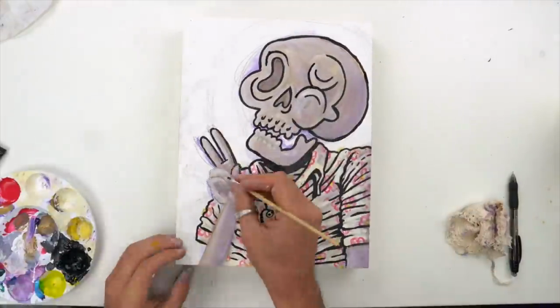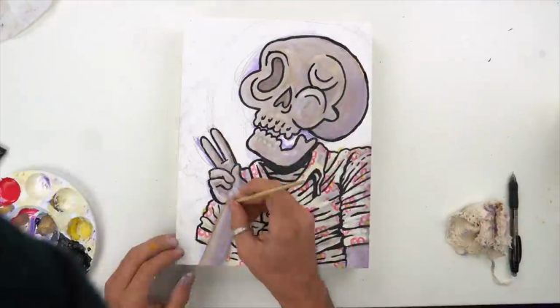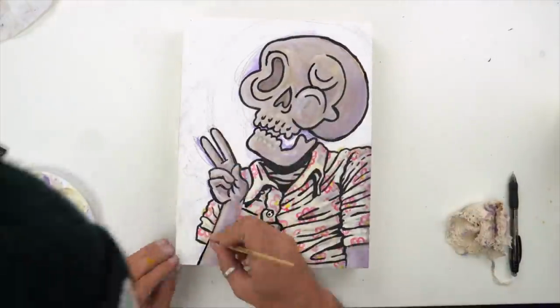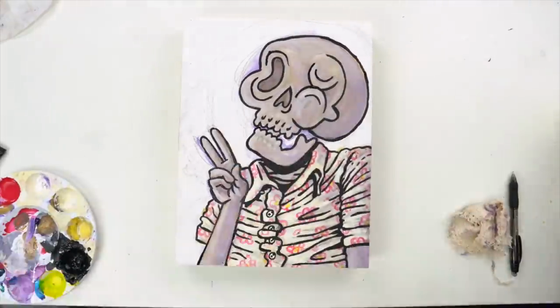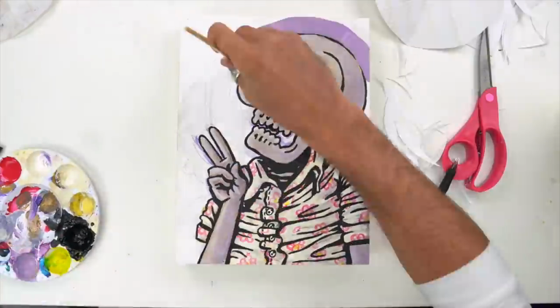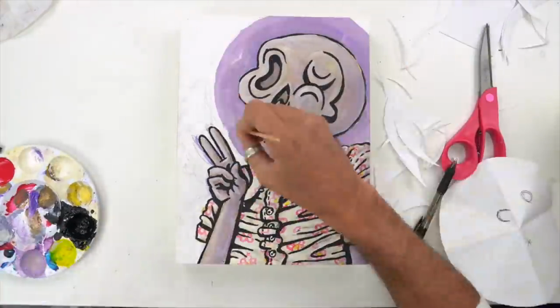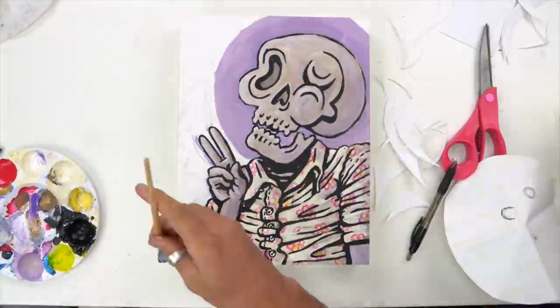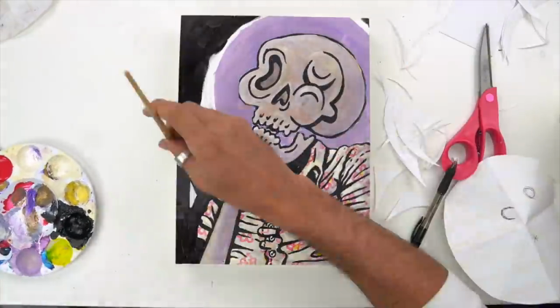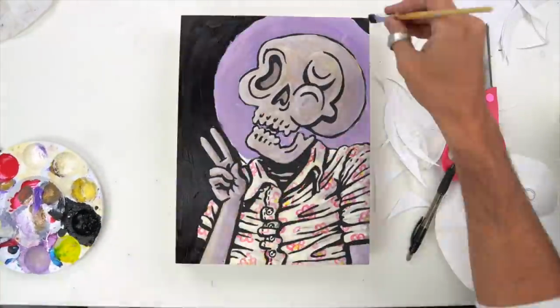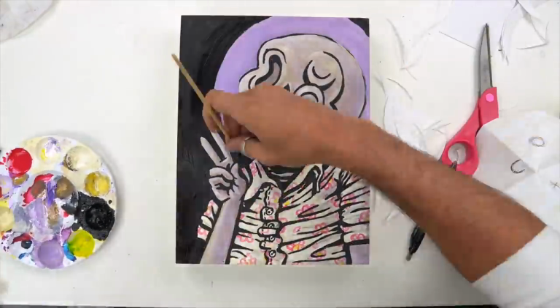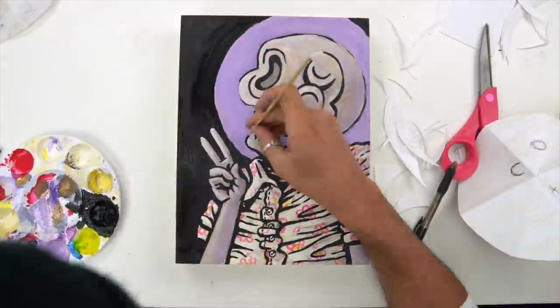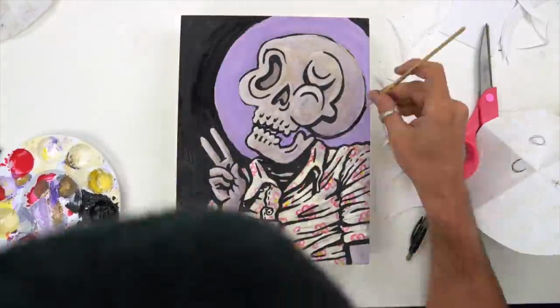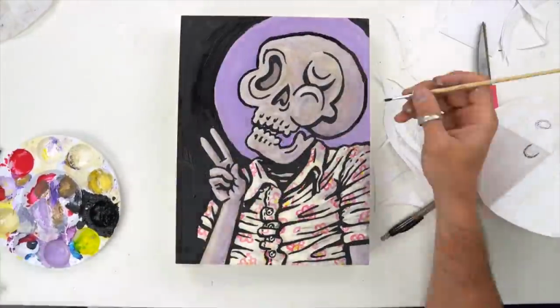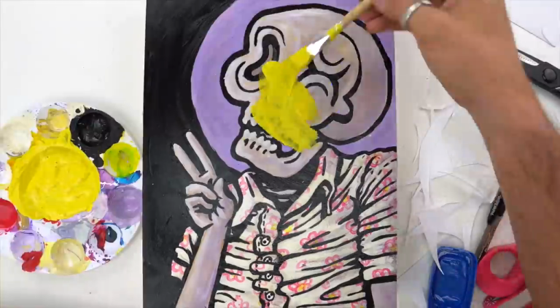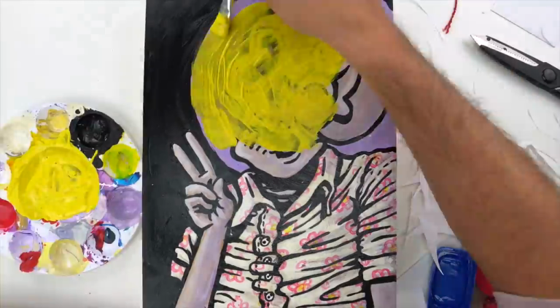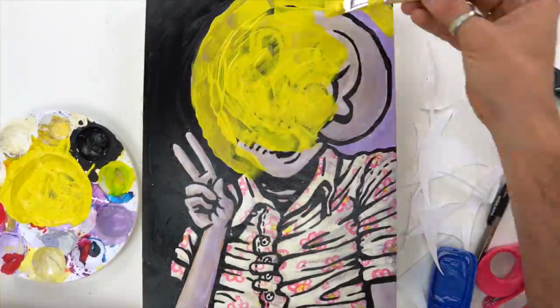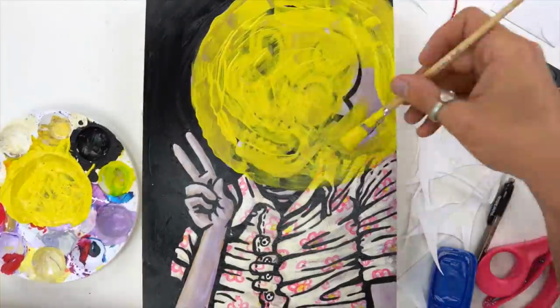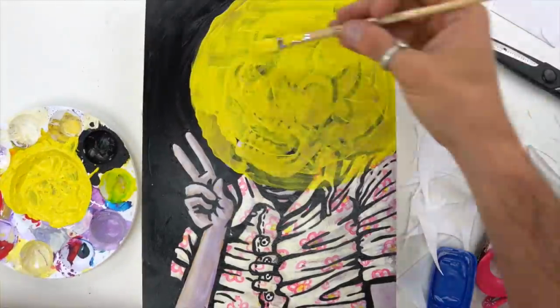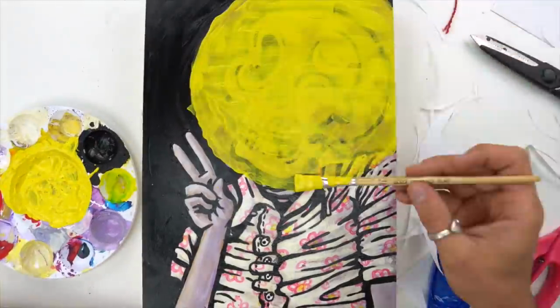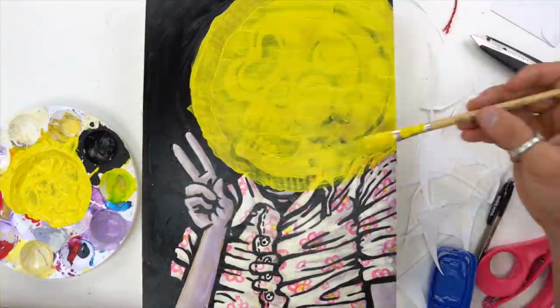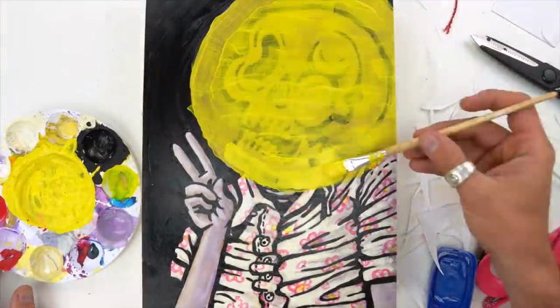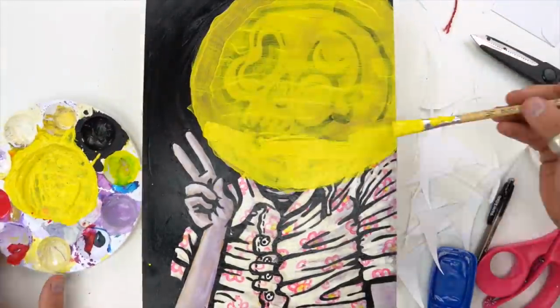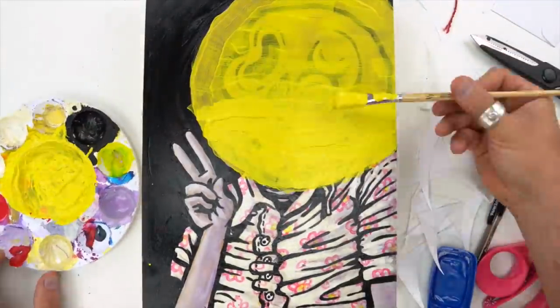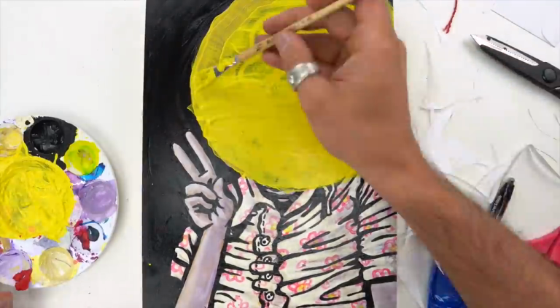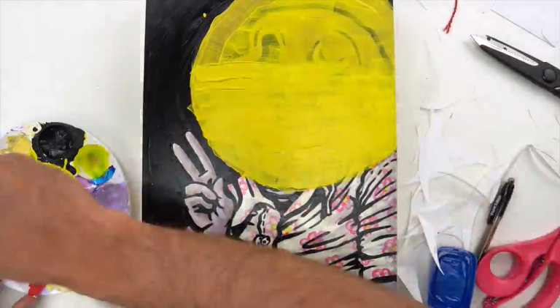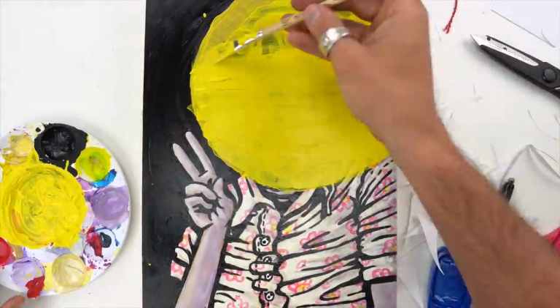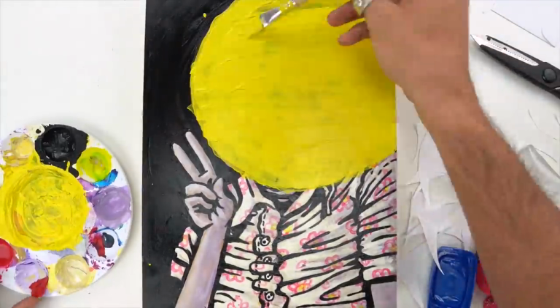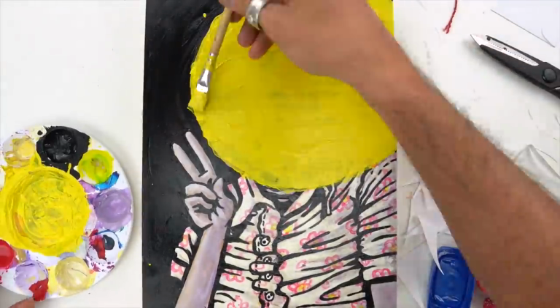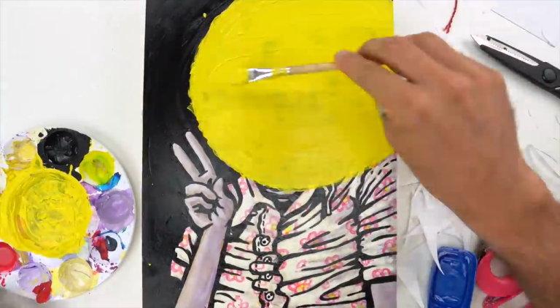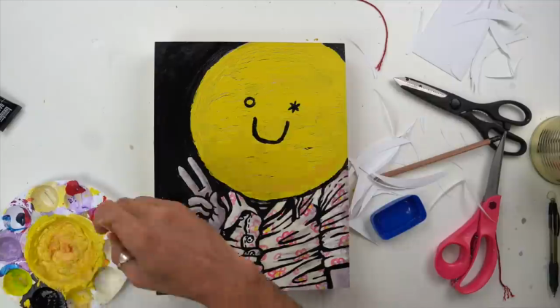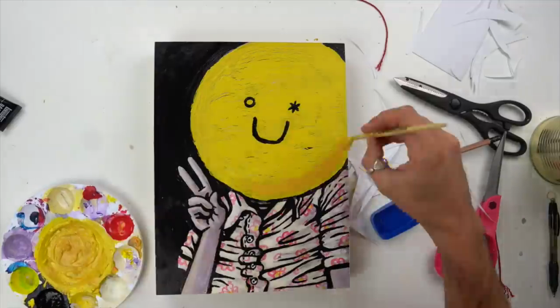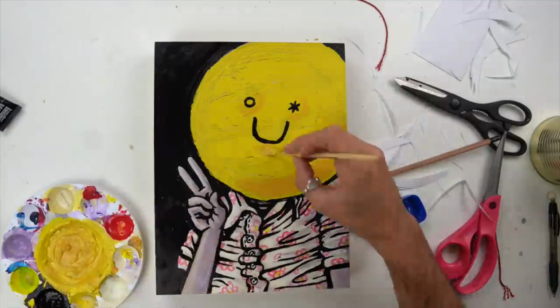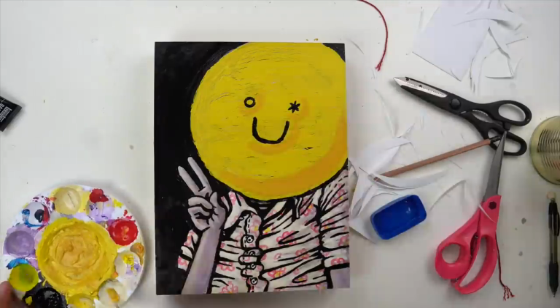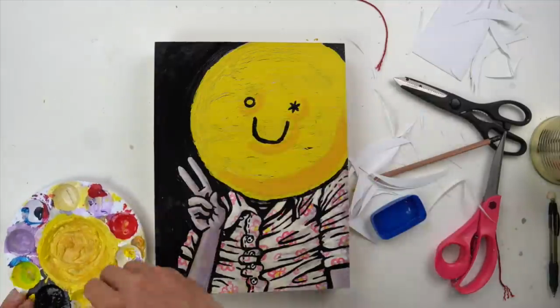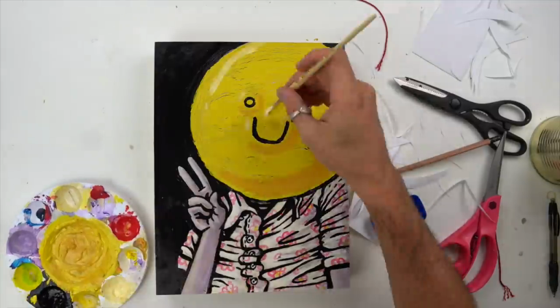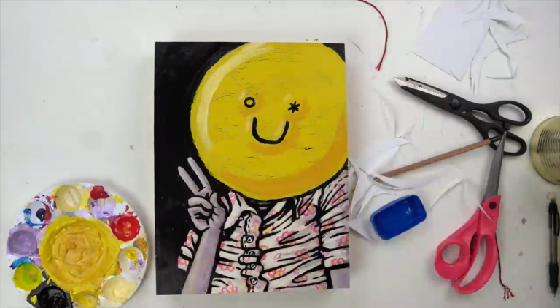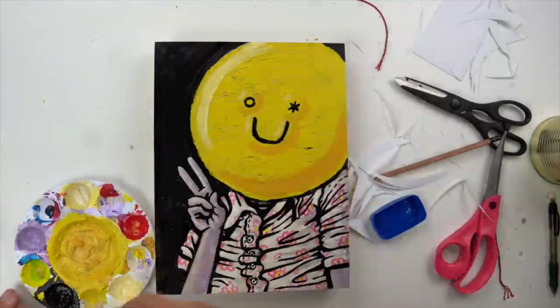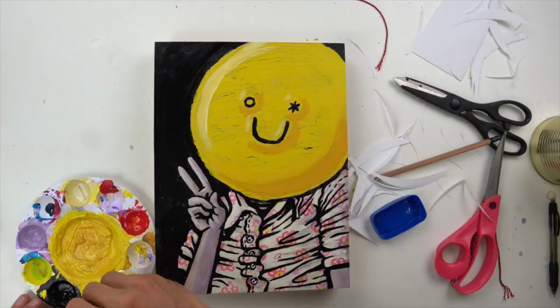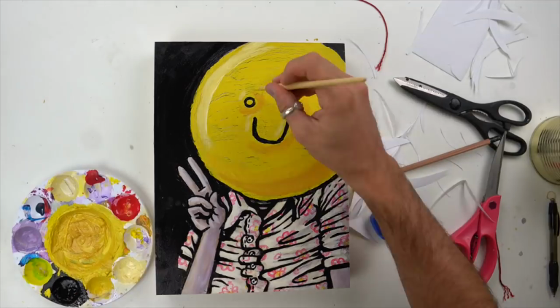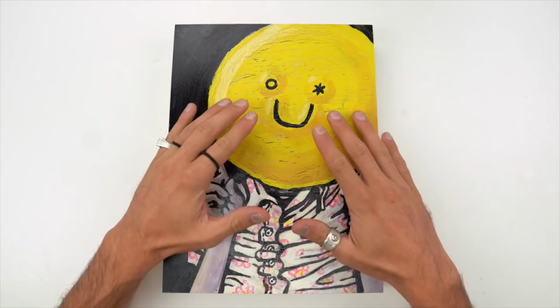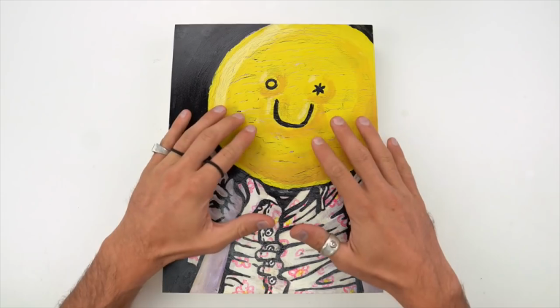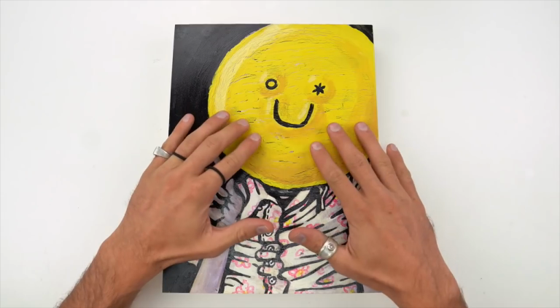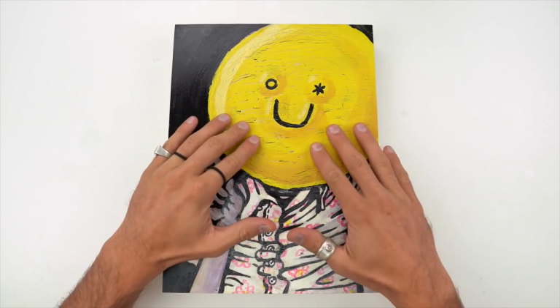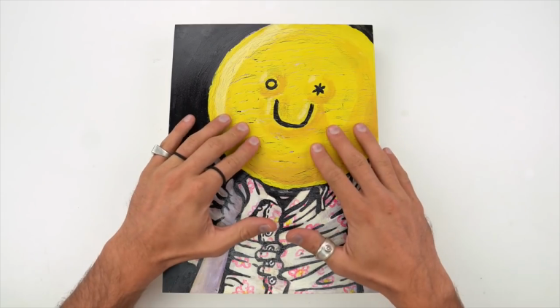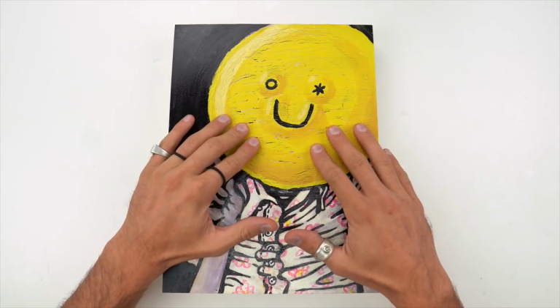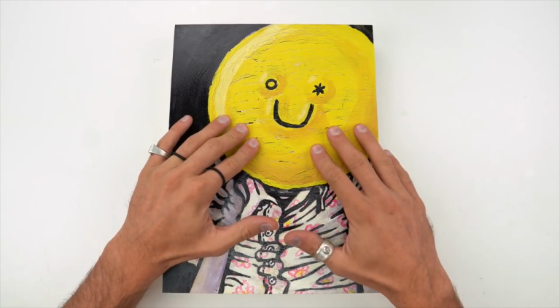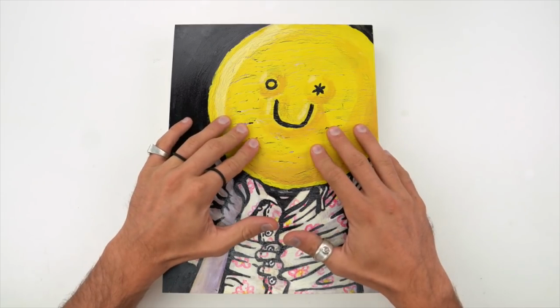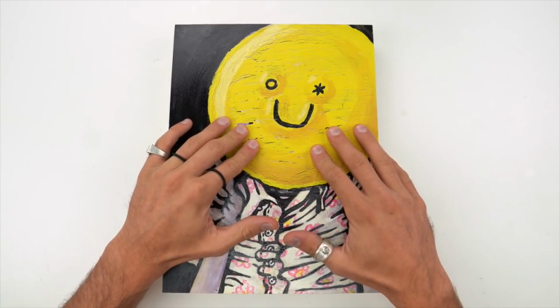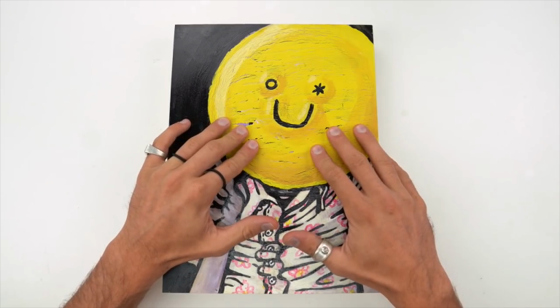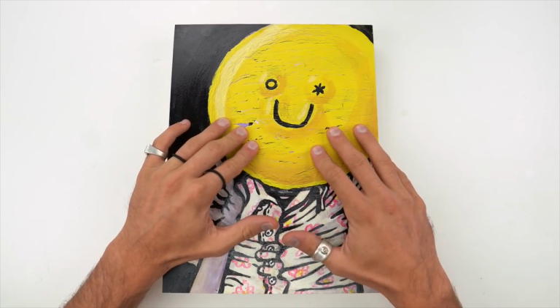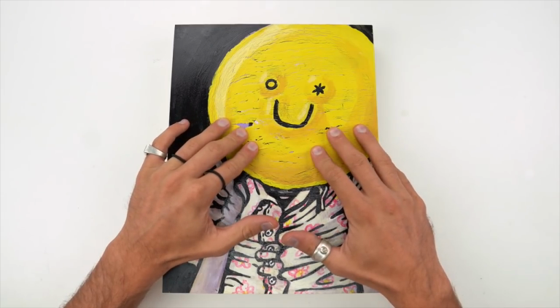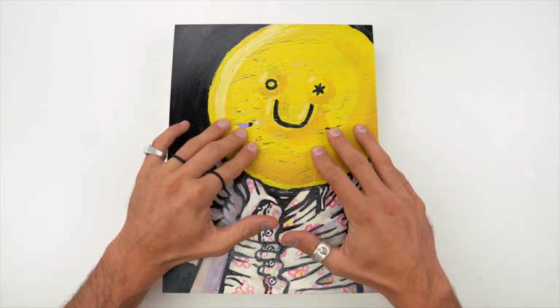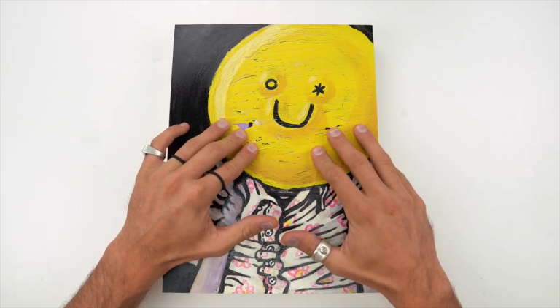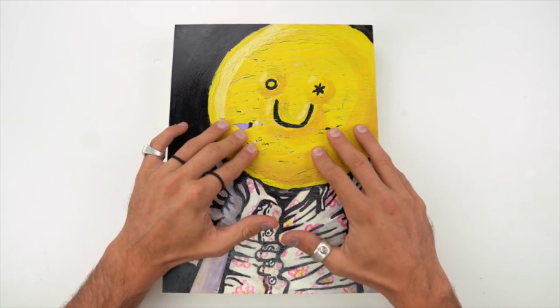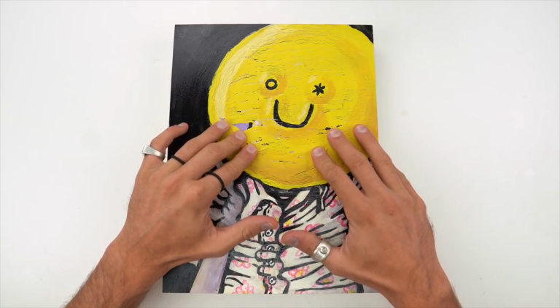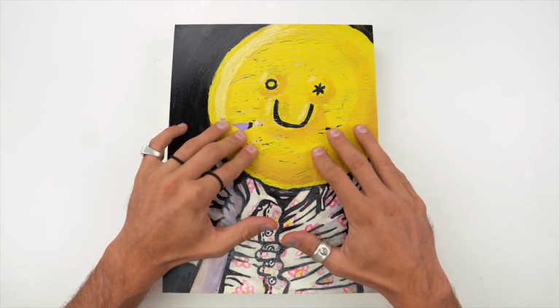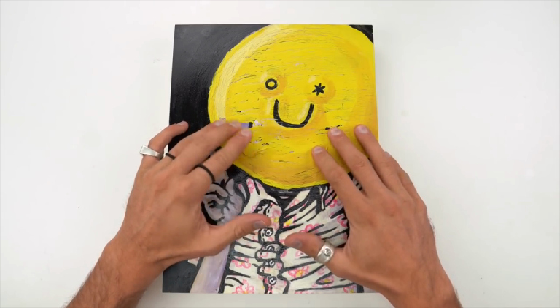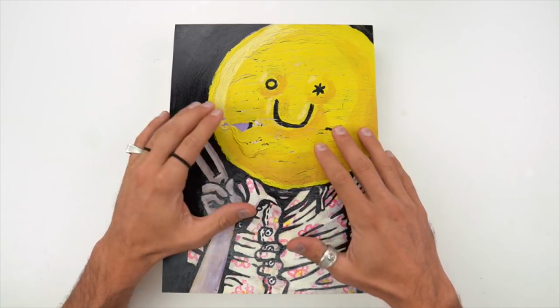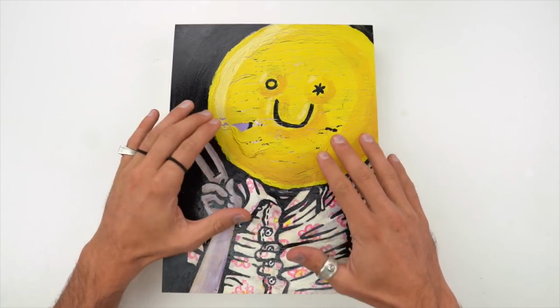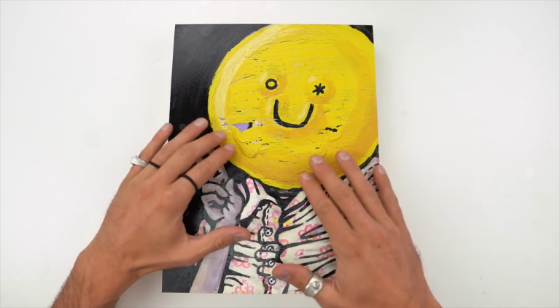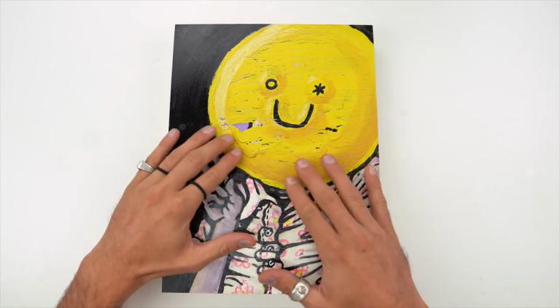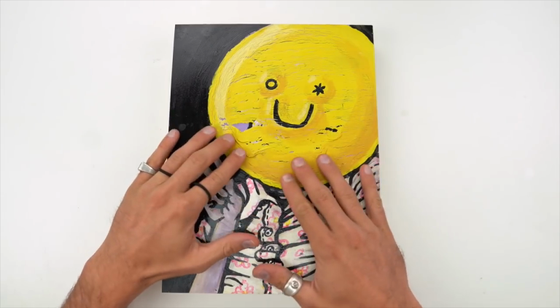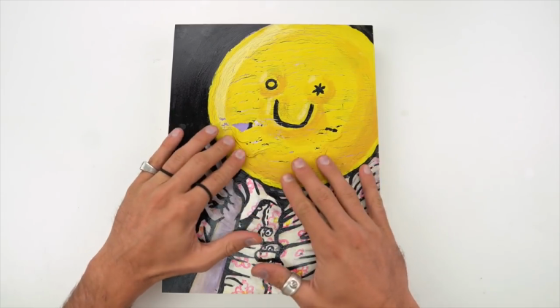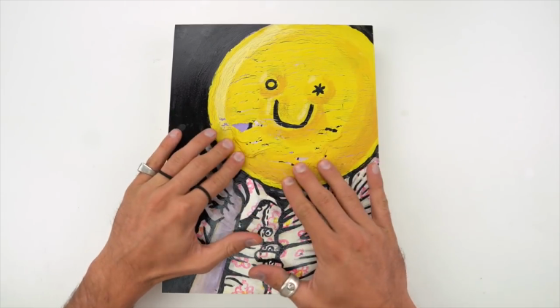I painted this cute little painting of a skeleton and I thought it would be cool to paint something over the top that would peel off. So we're going to try to do that.